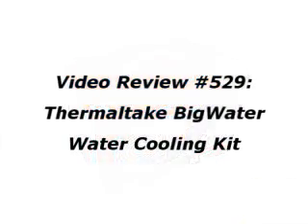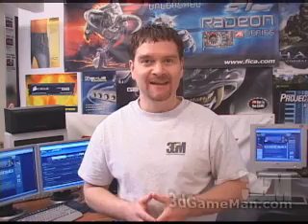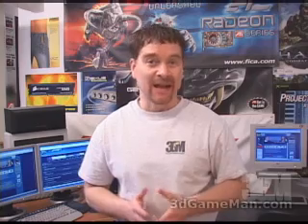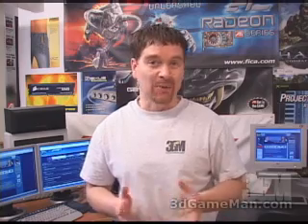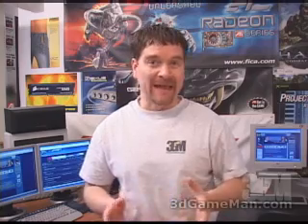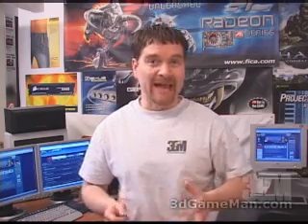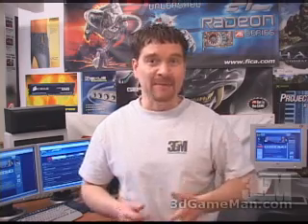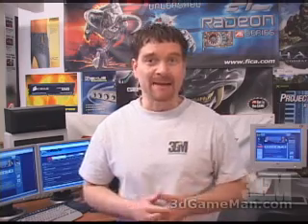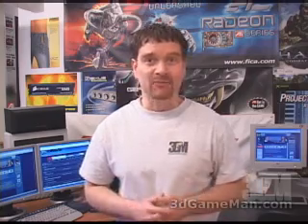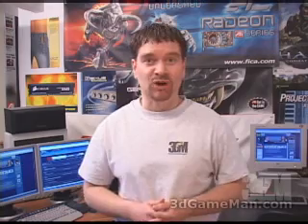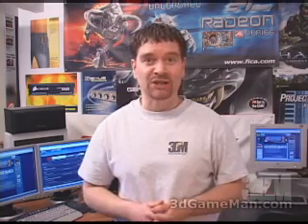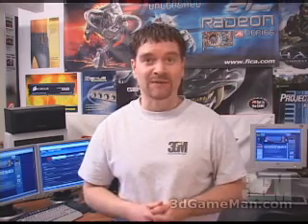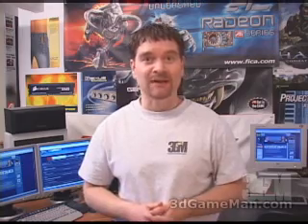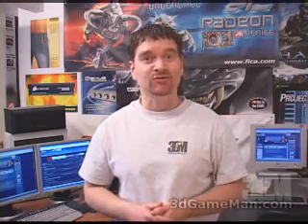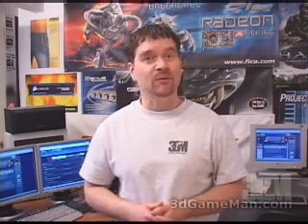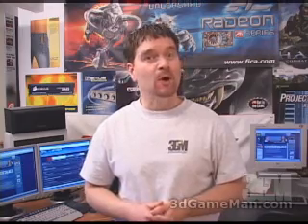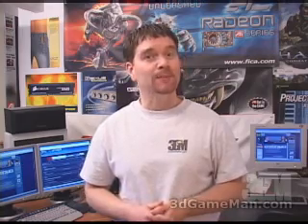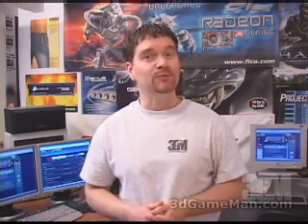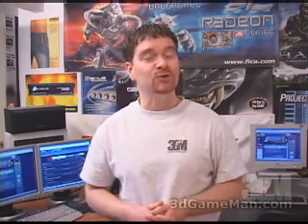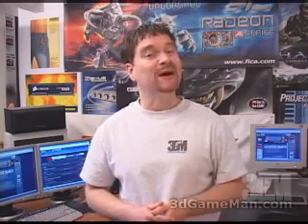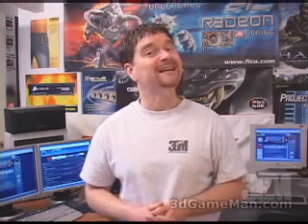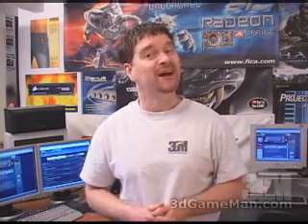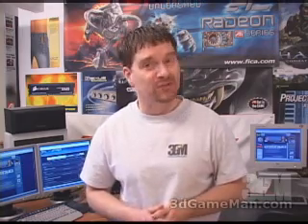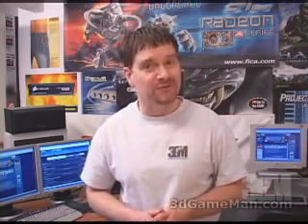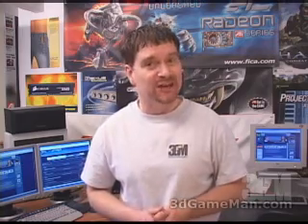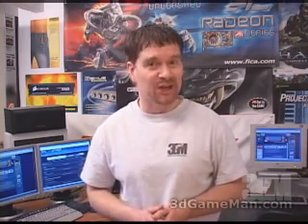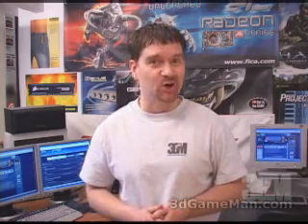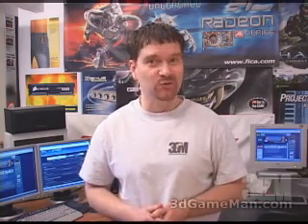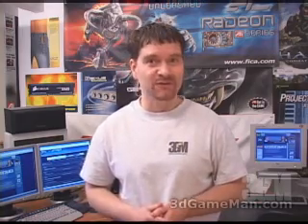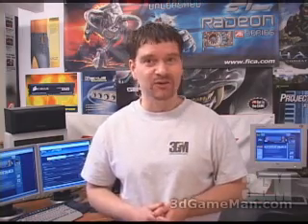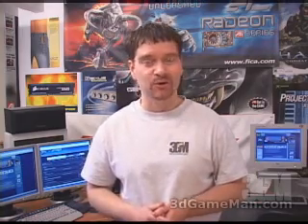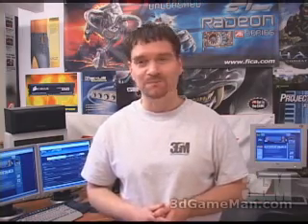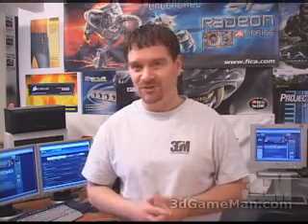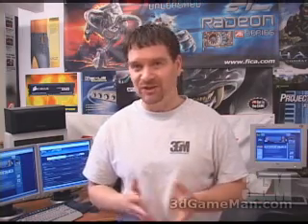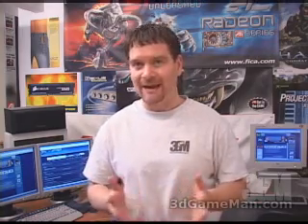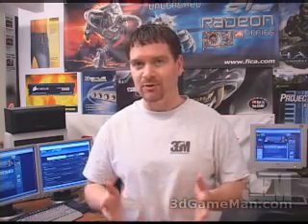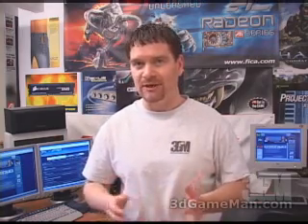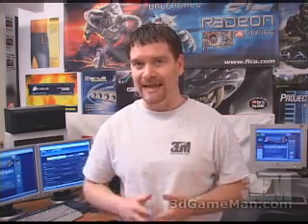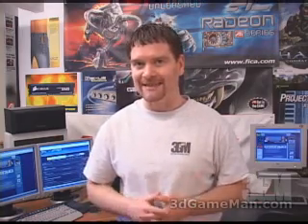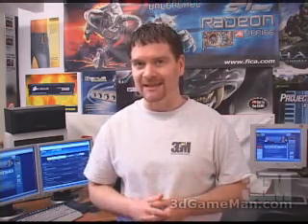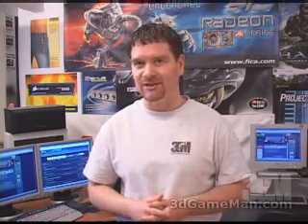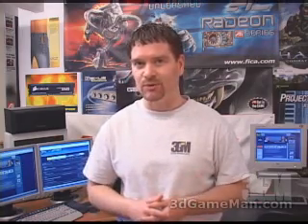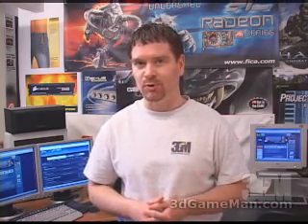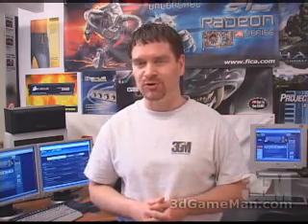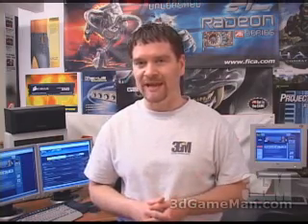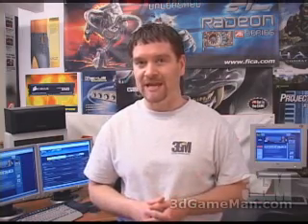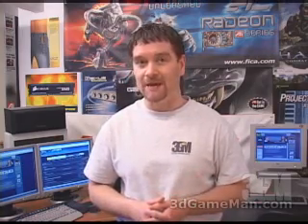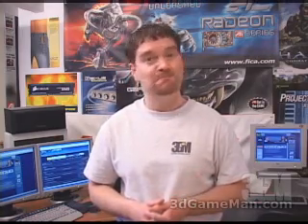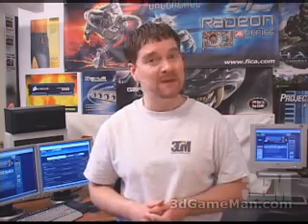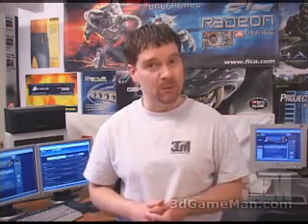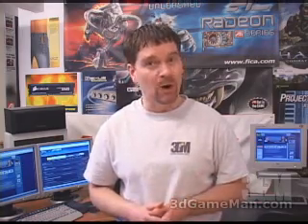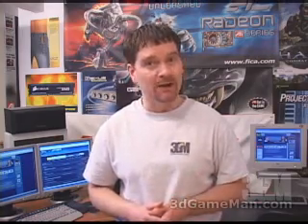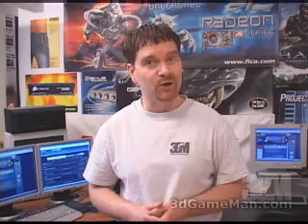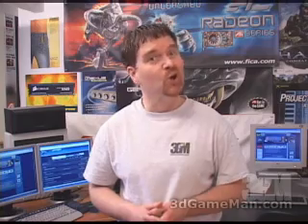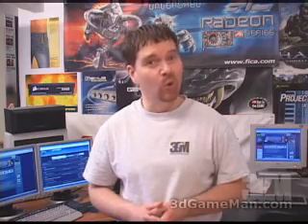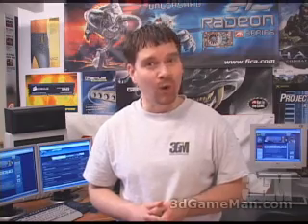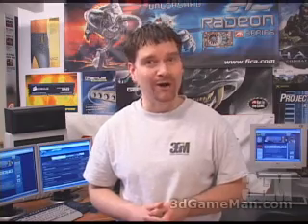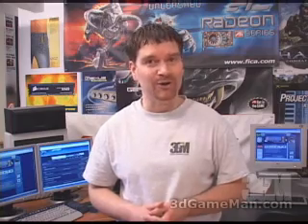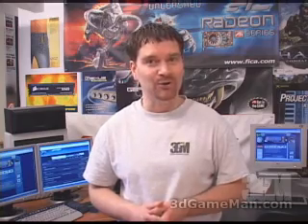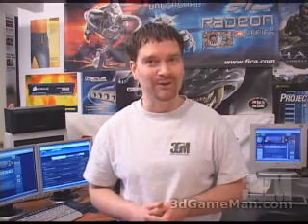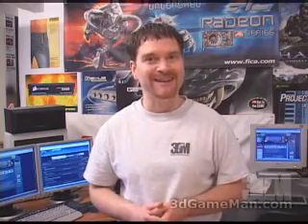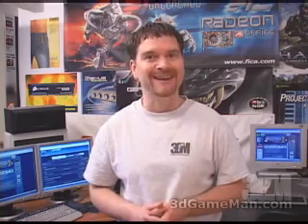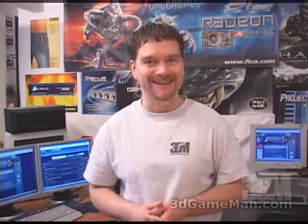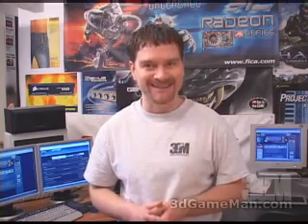Hello again, my name is Rodney Reynolds and welcome to another video review. Today I'm looking at the Thermaltake Big Water Water Cooling Kit.